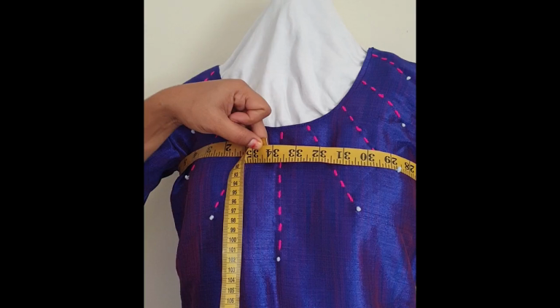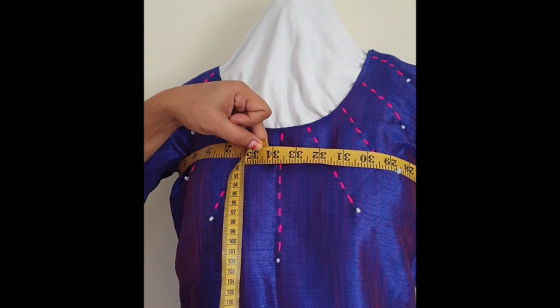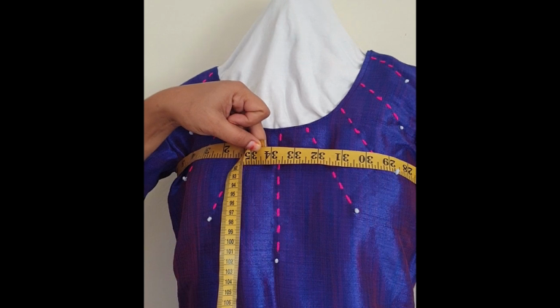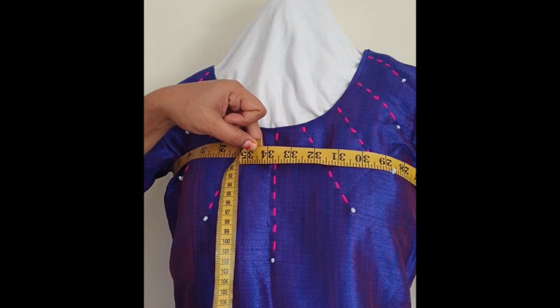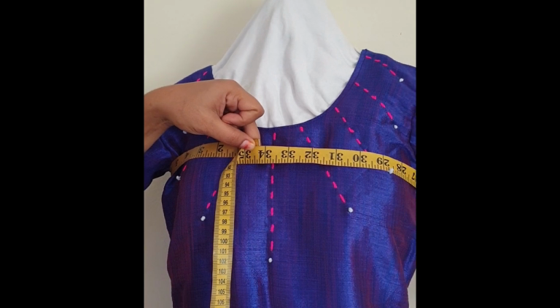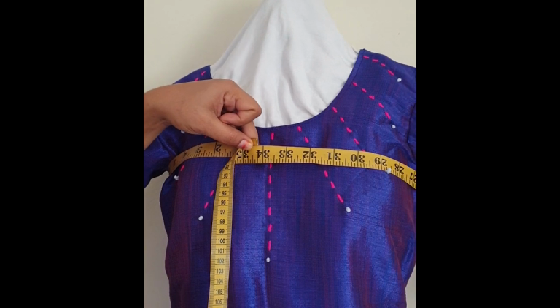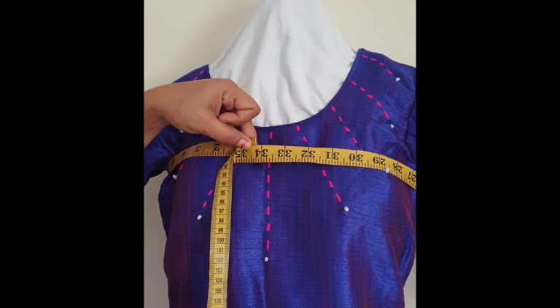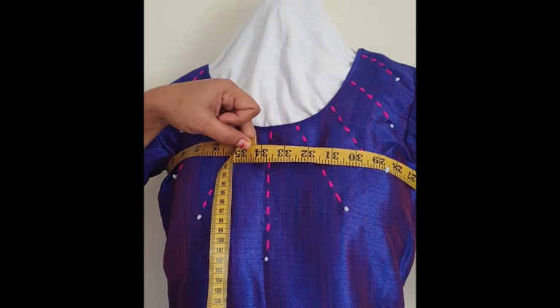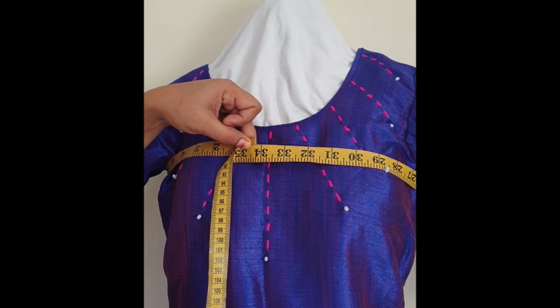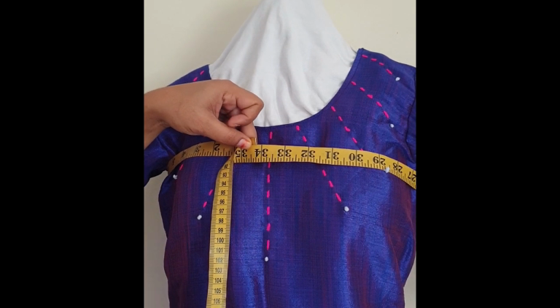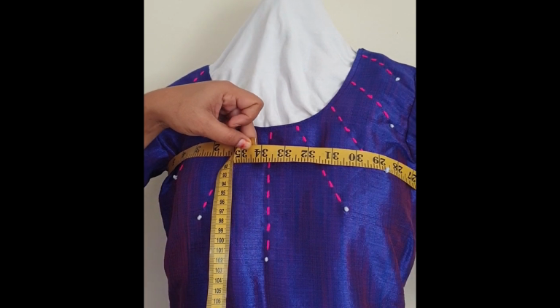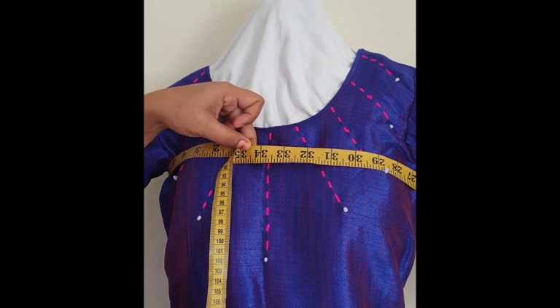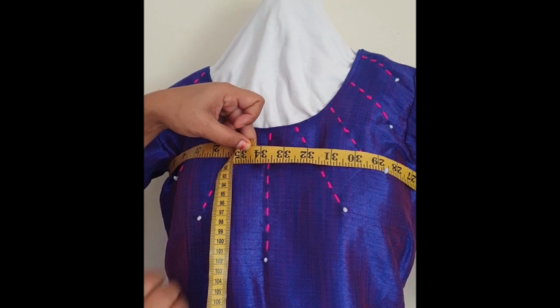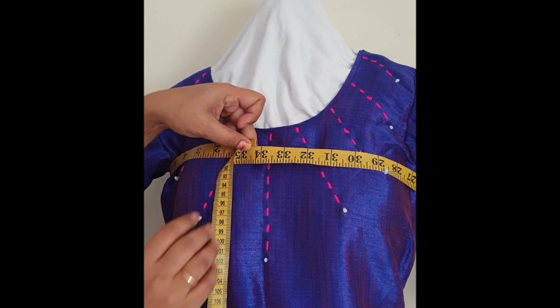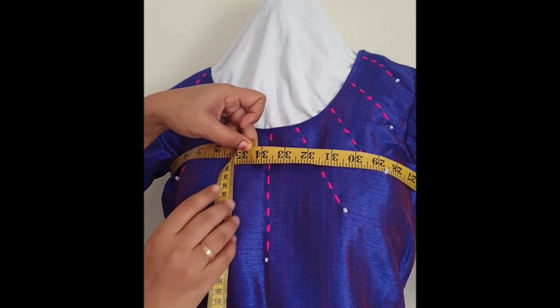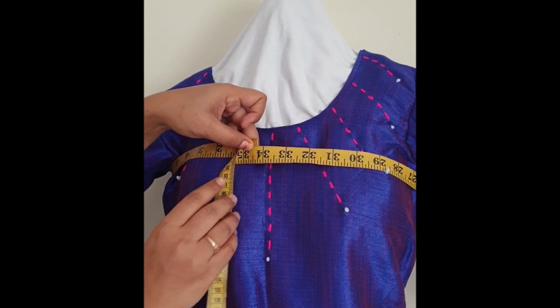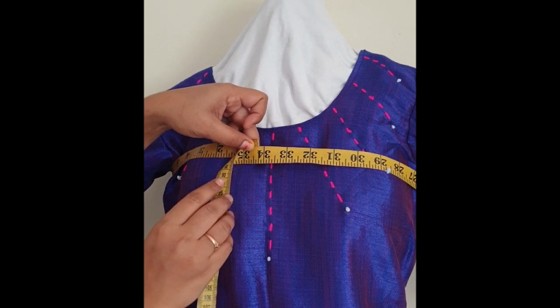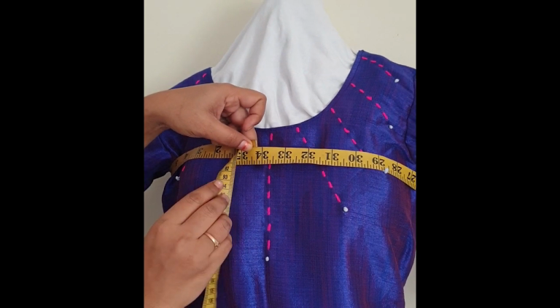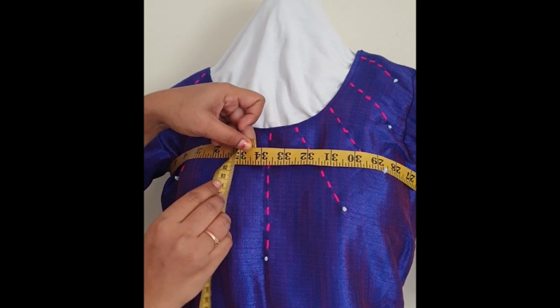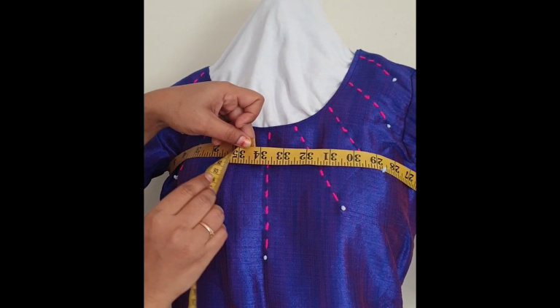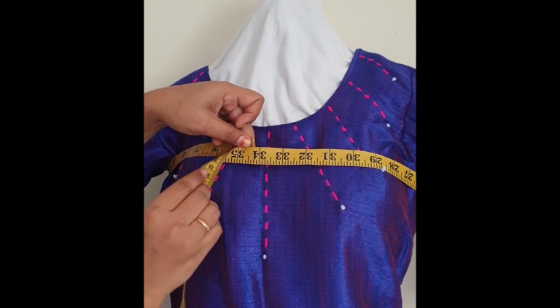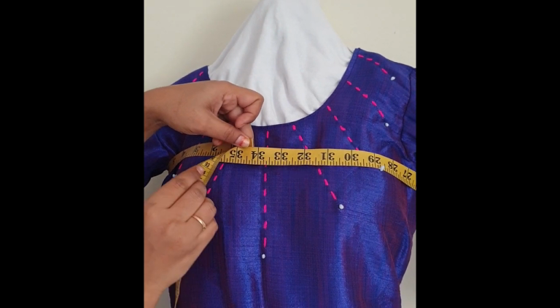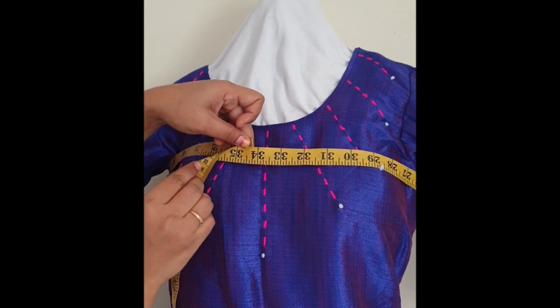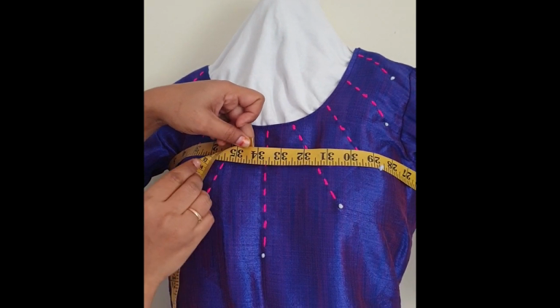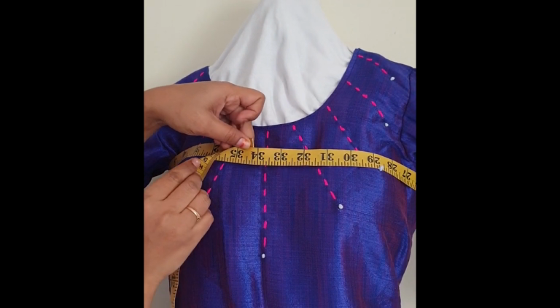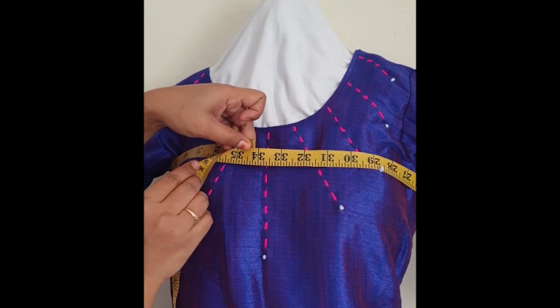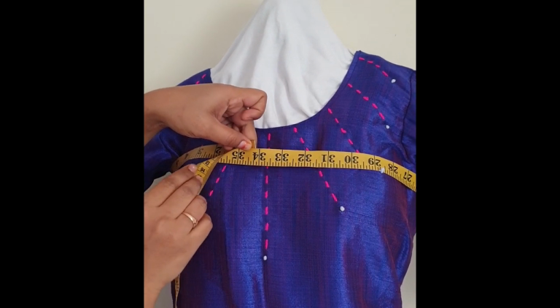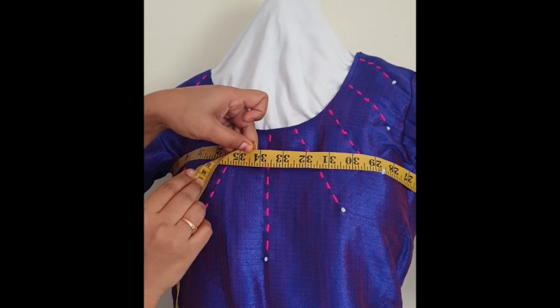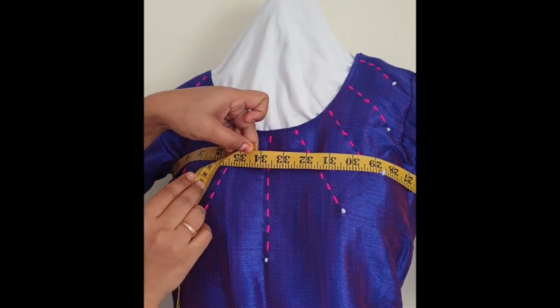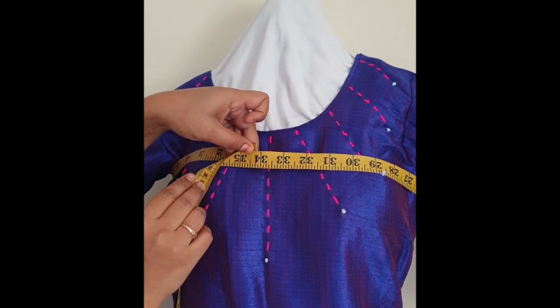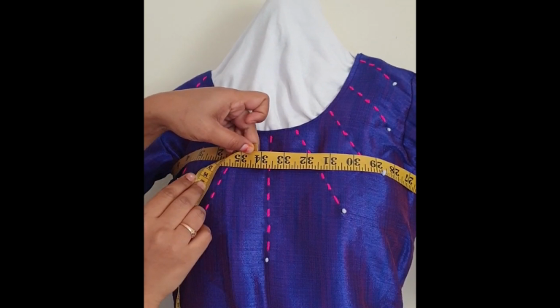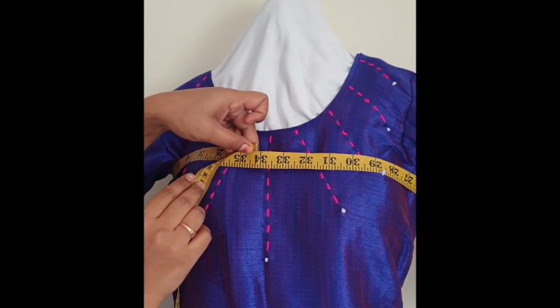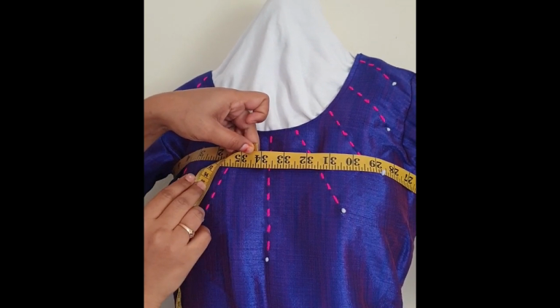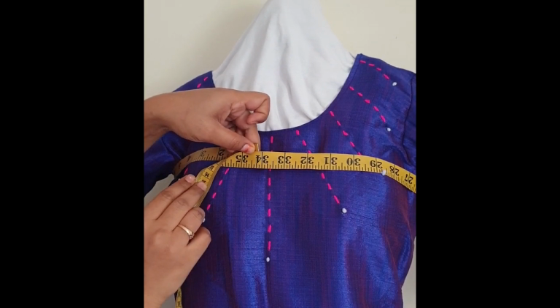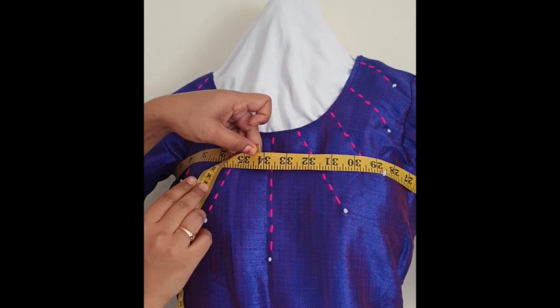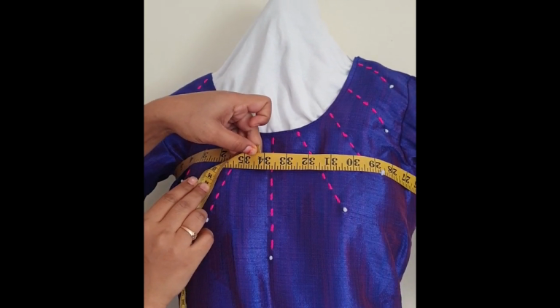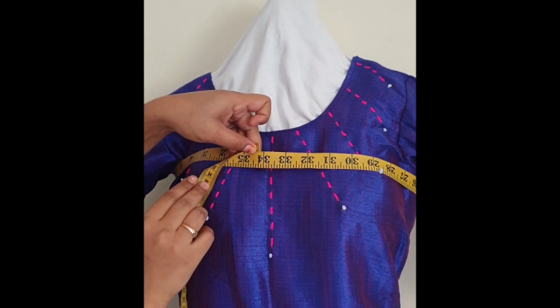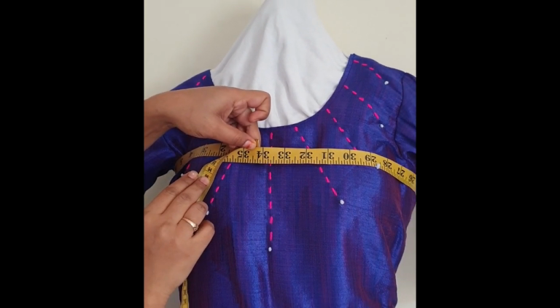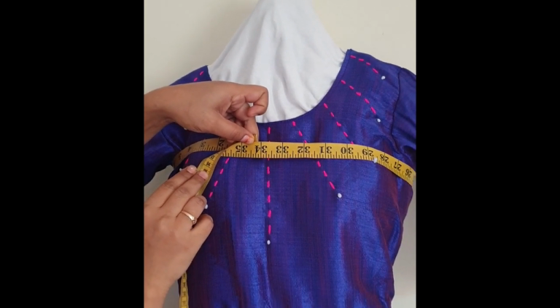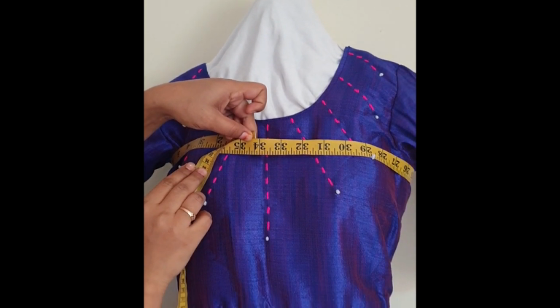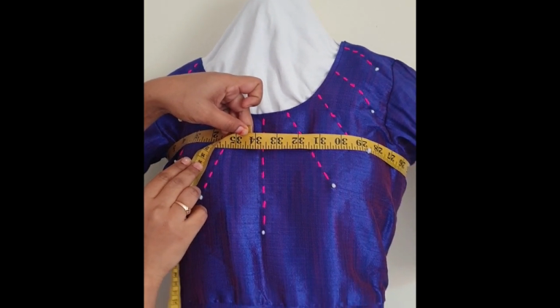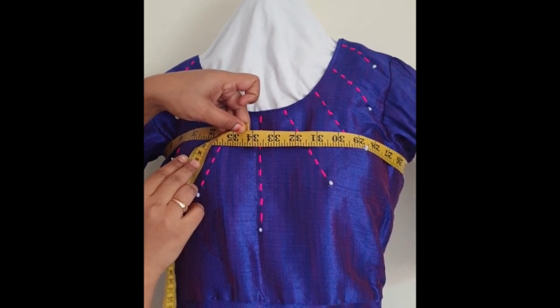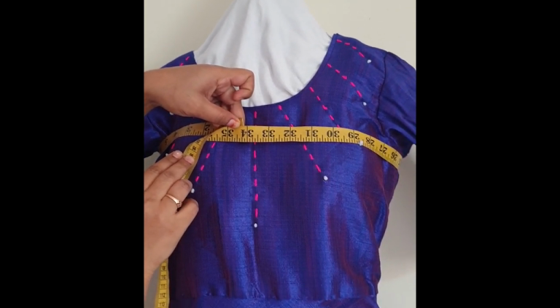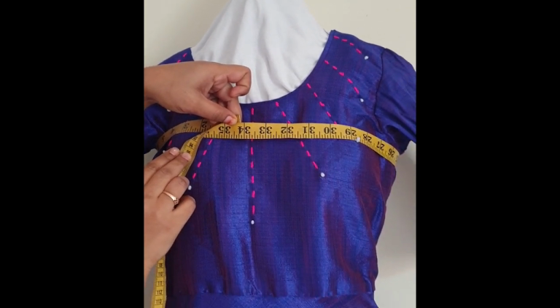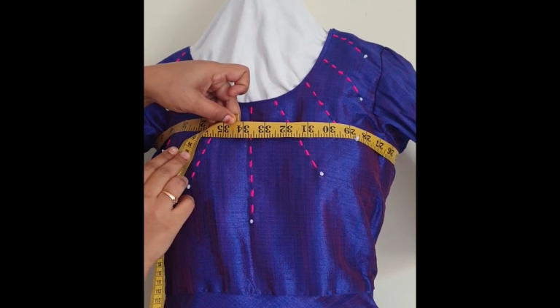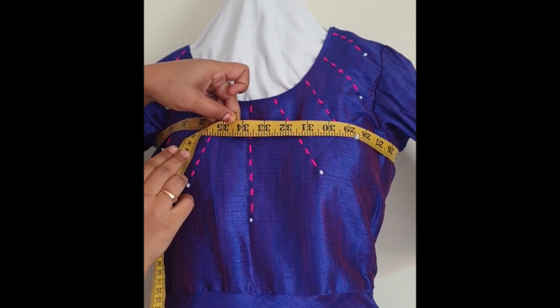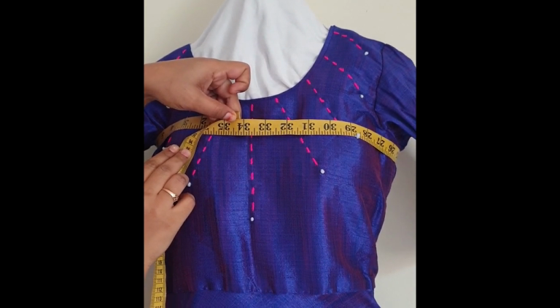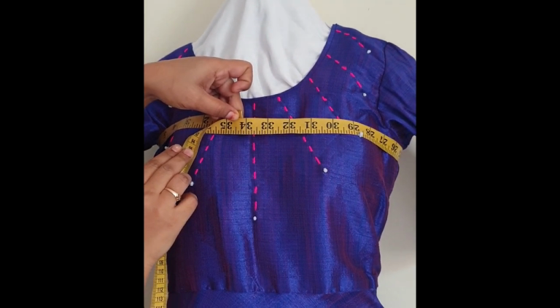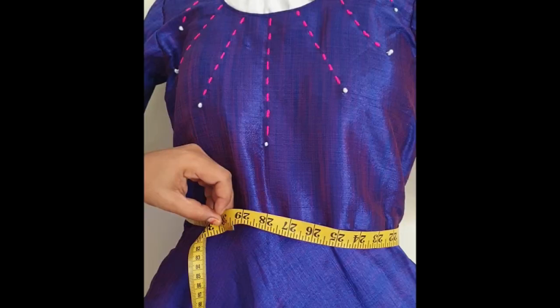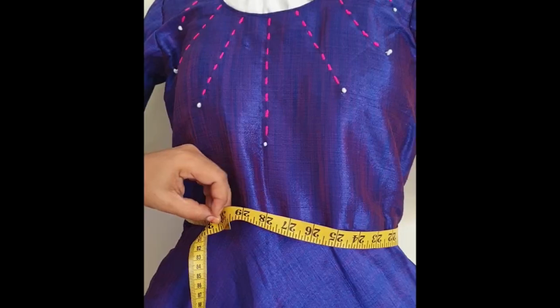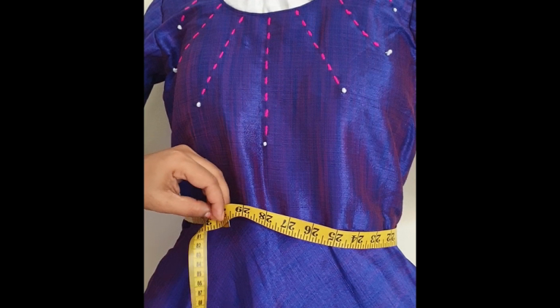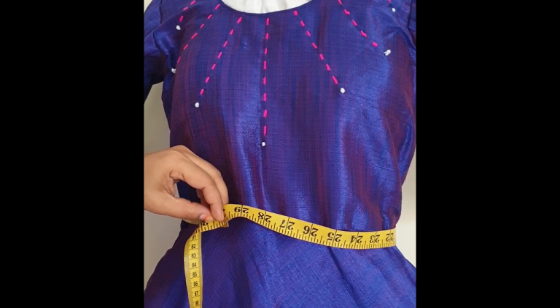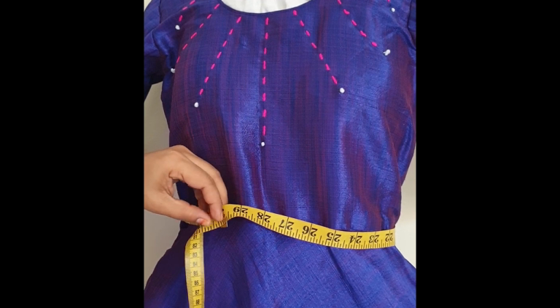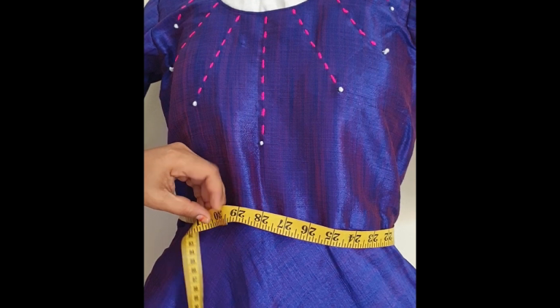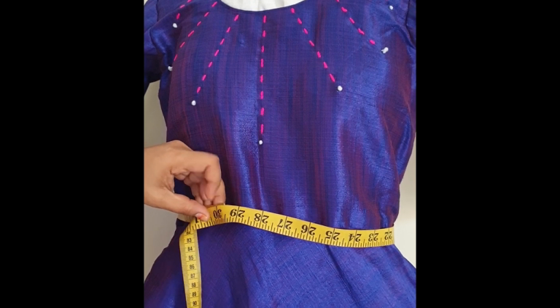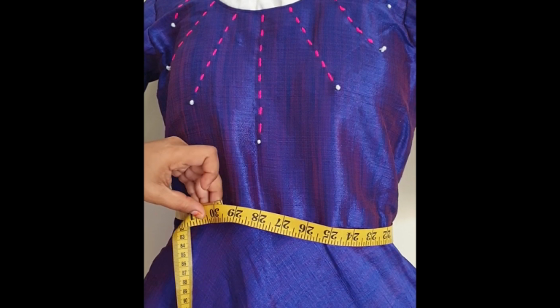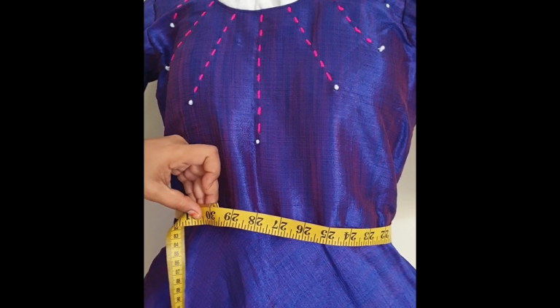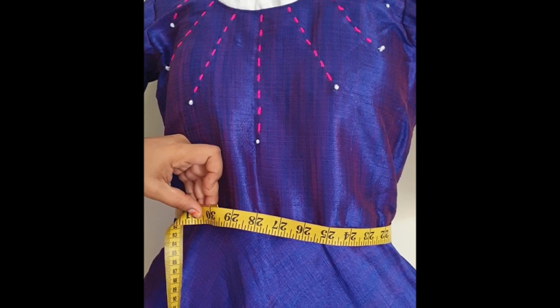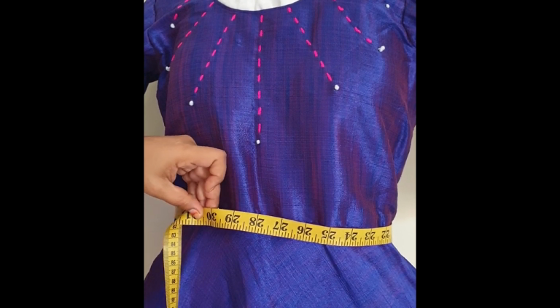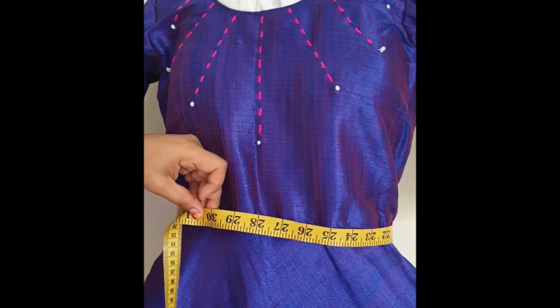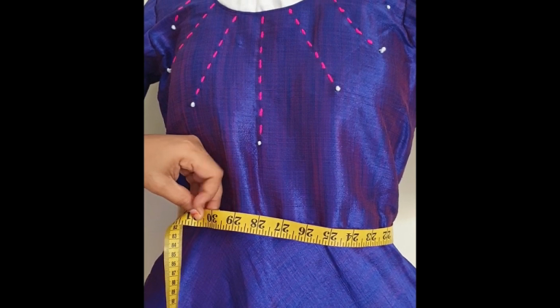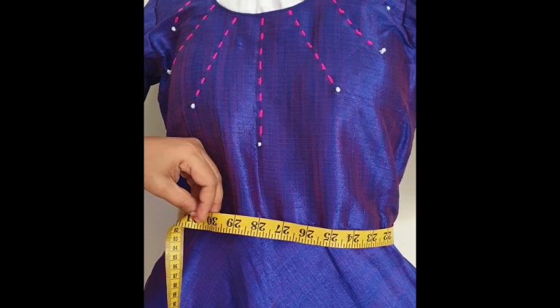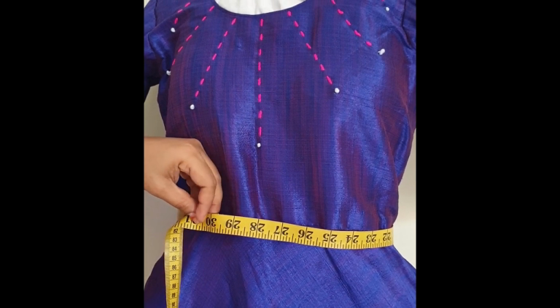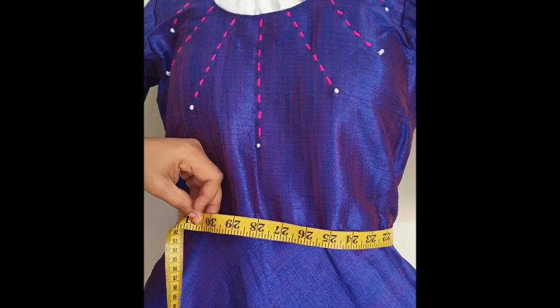Next, take the upper chest measurement by measuring around the upper chest. Then take the hip measurement.